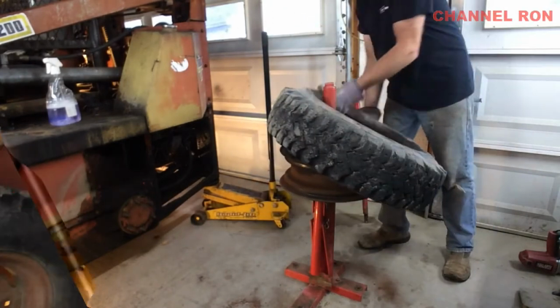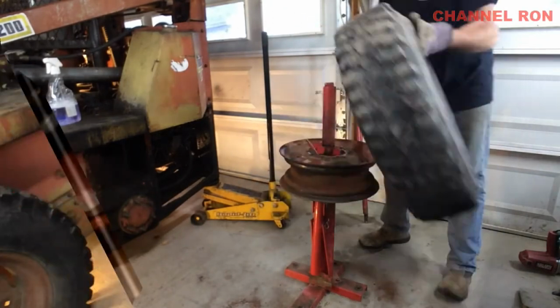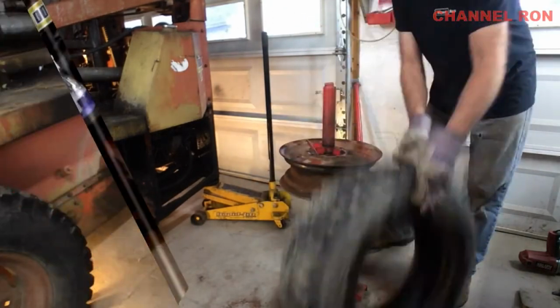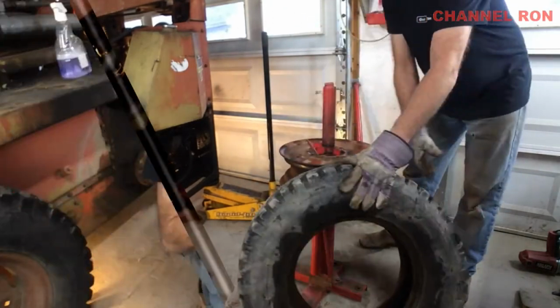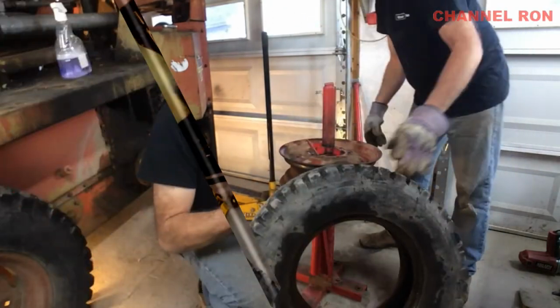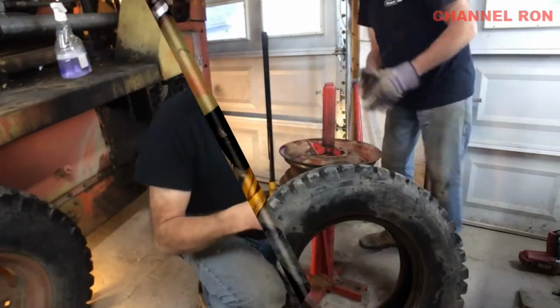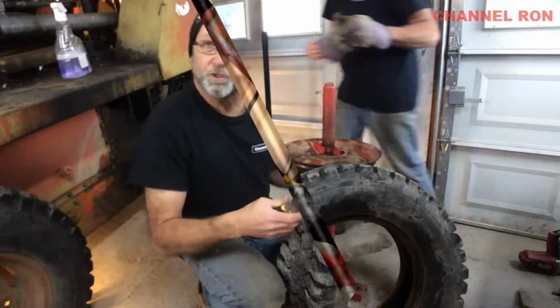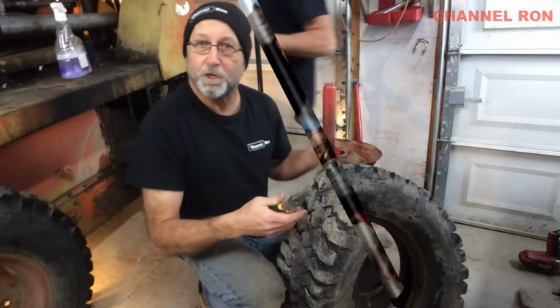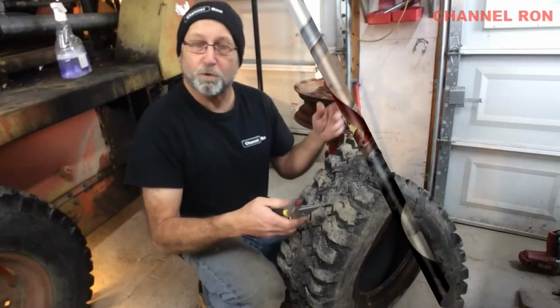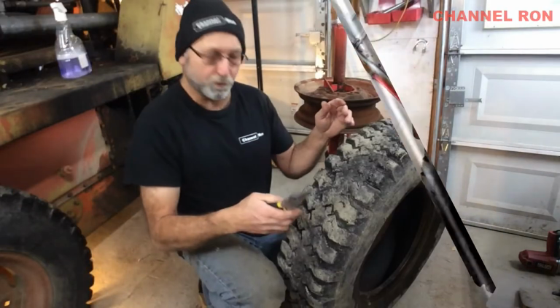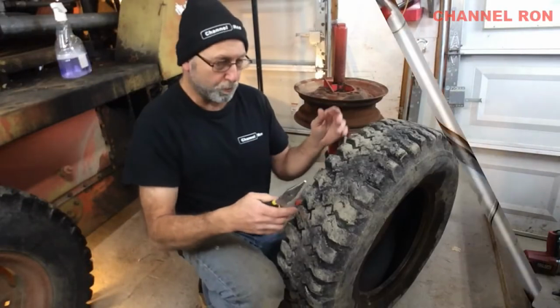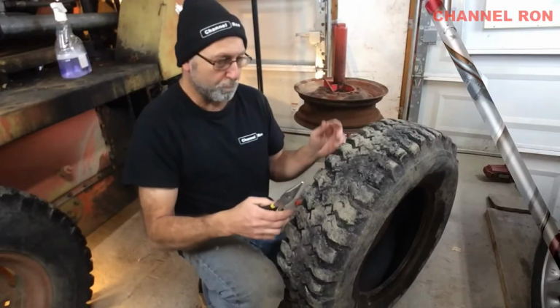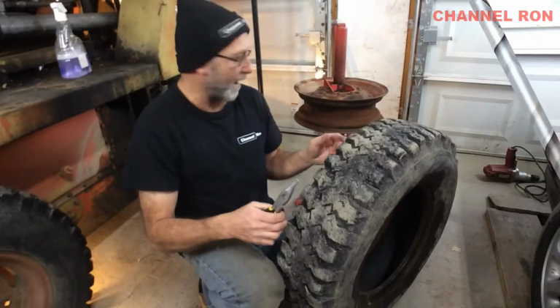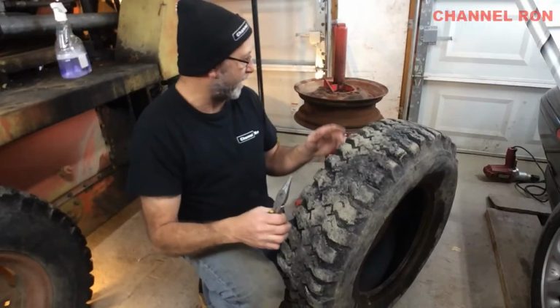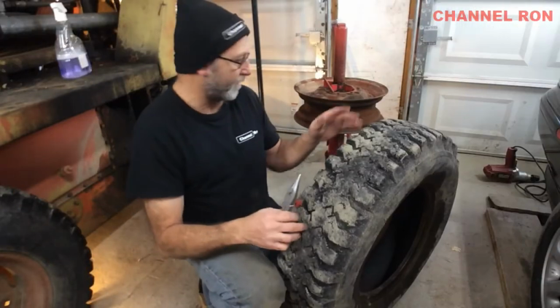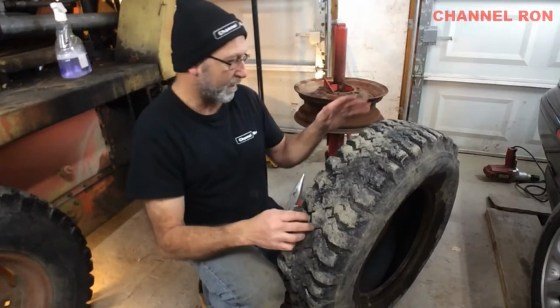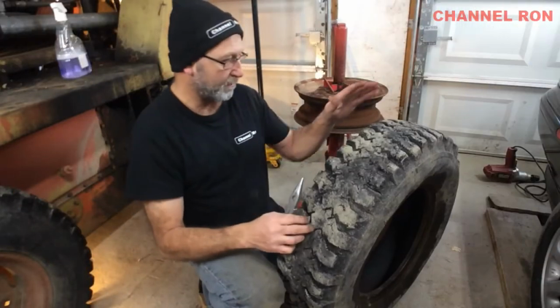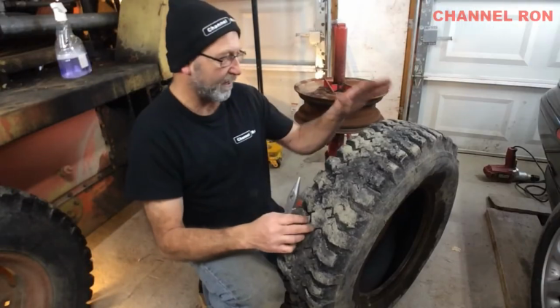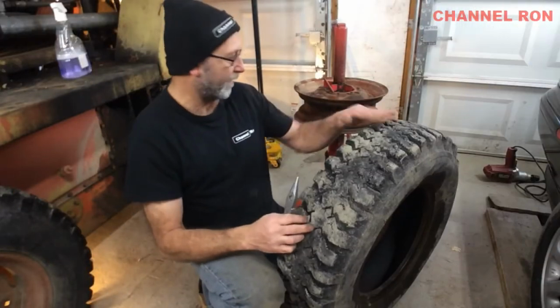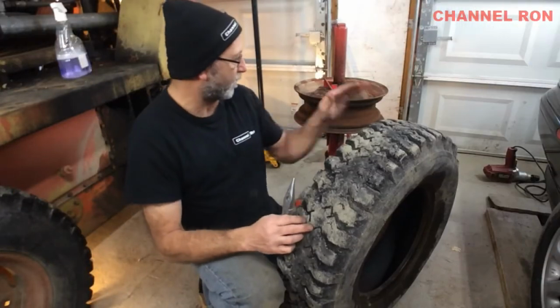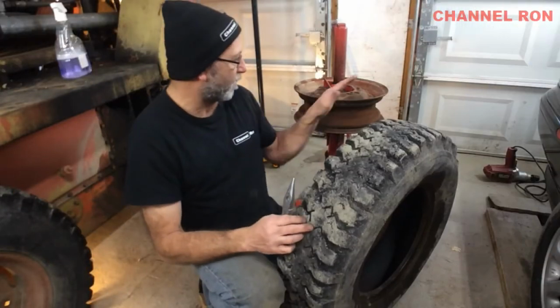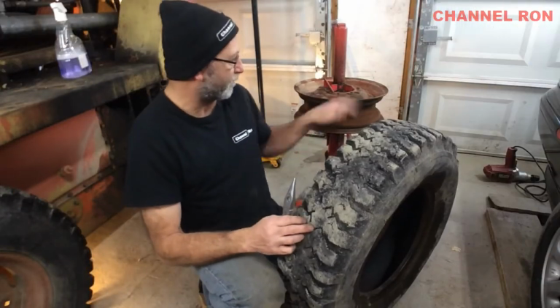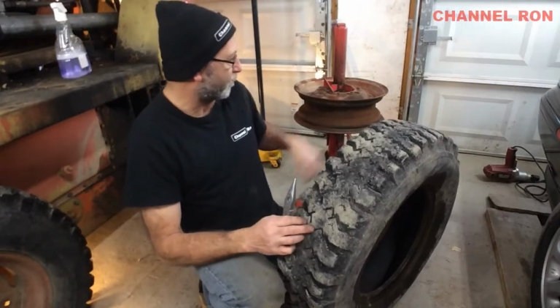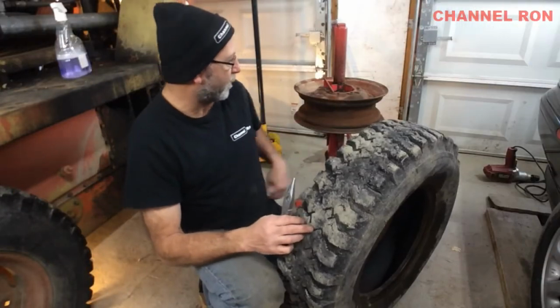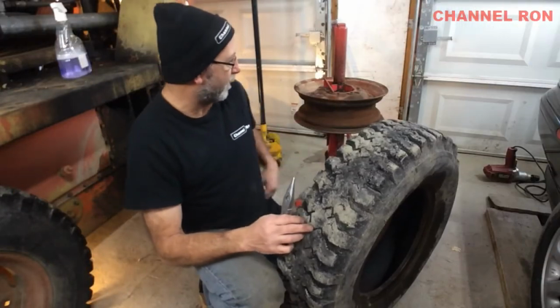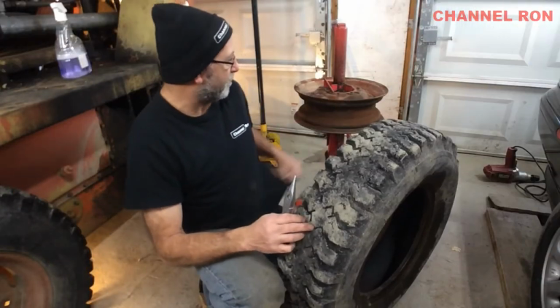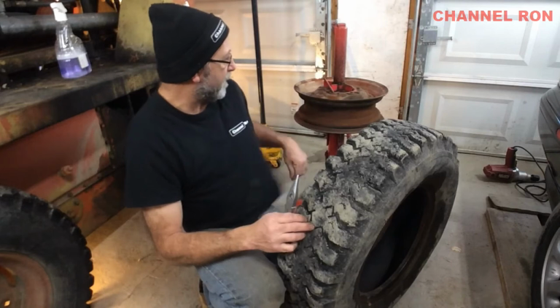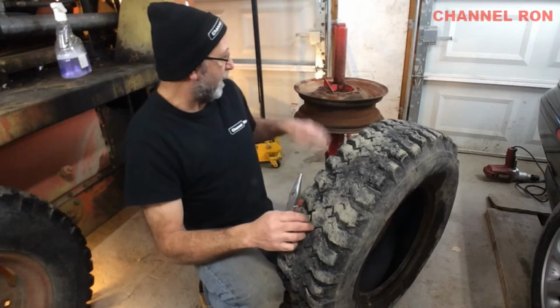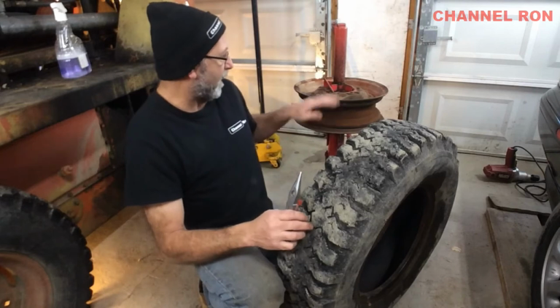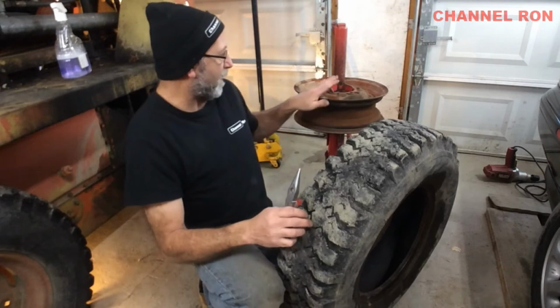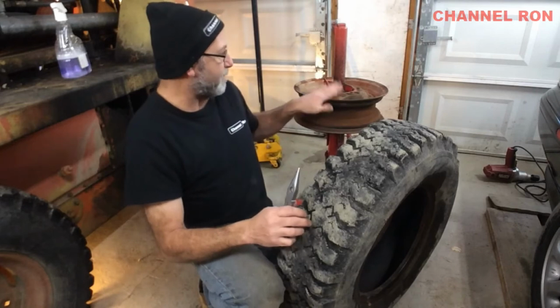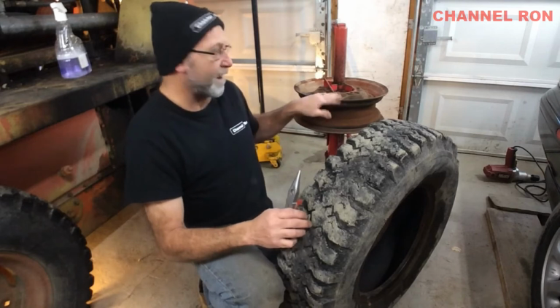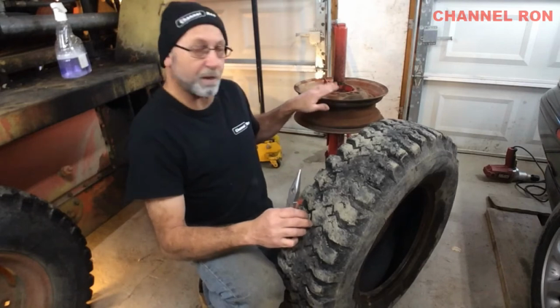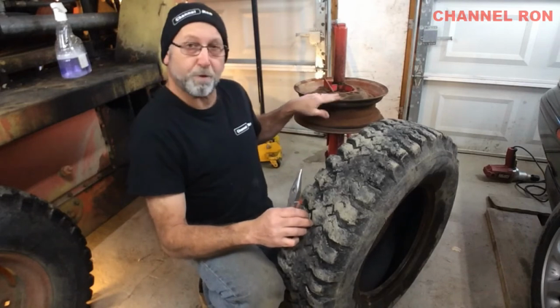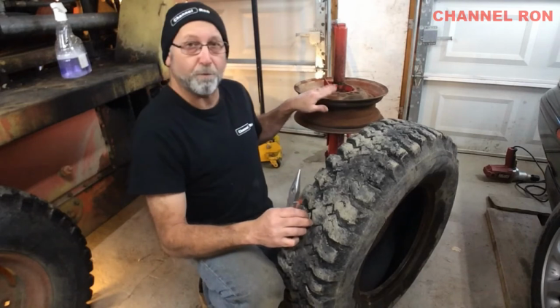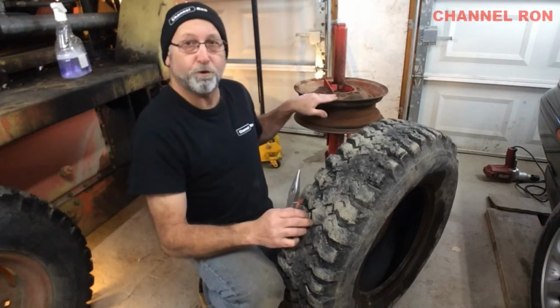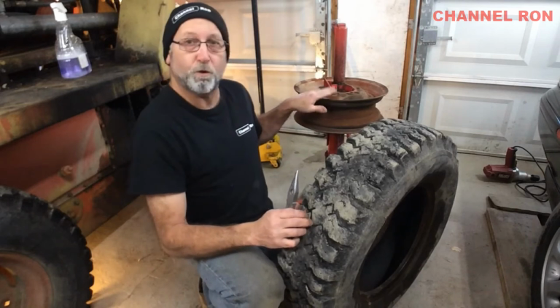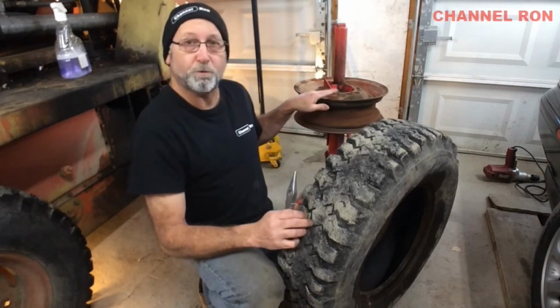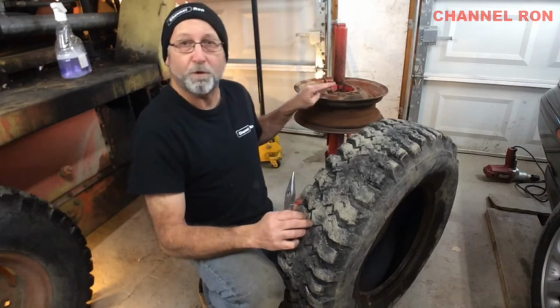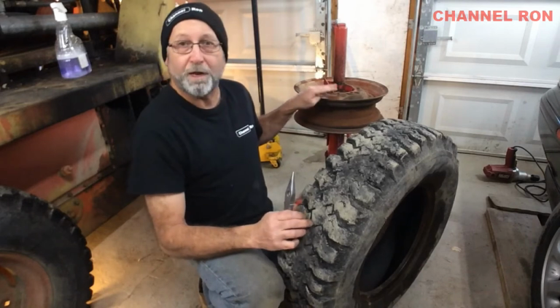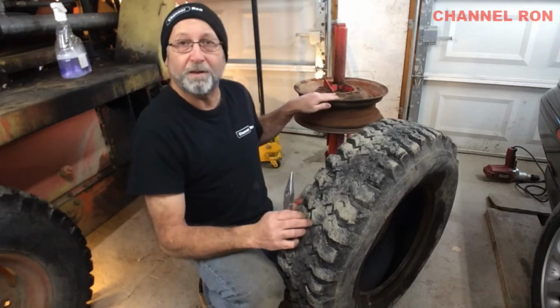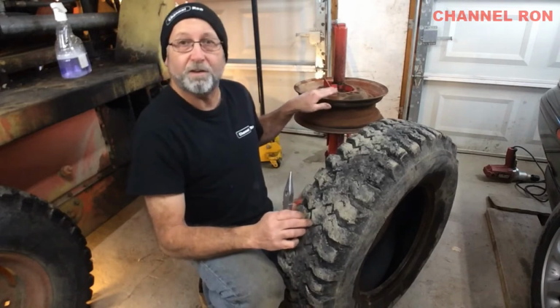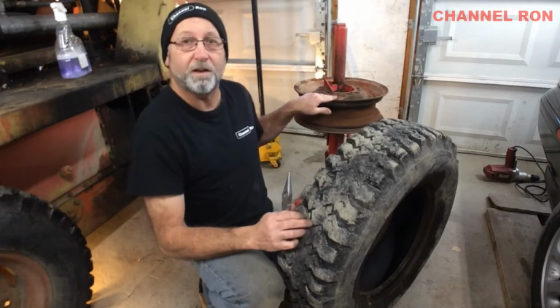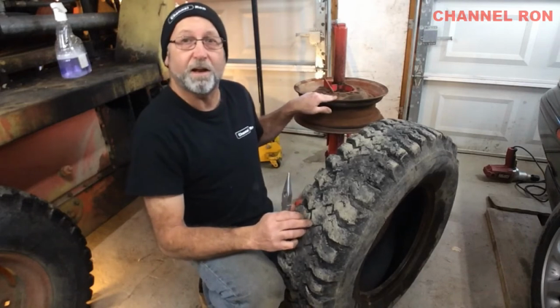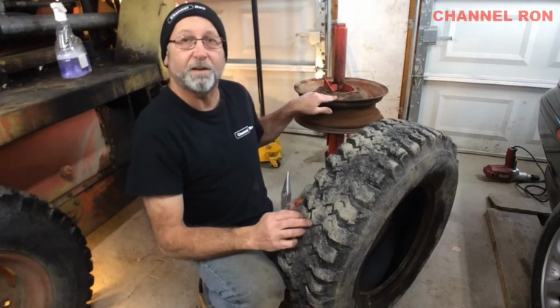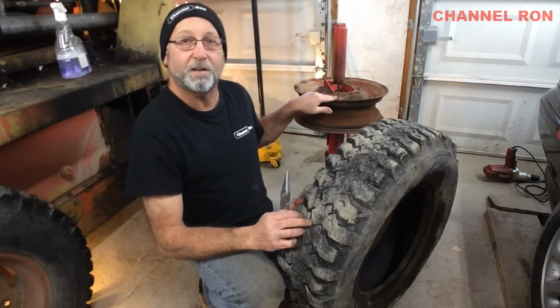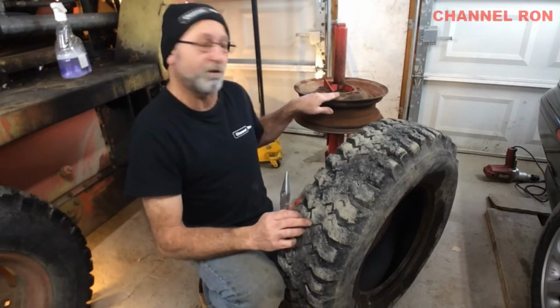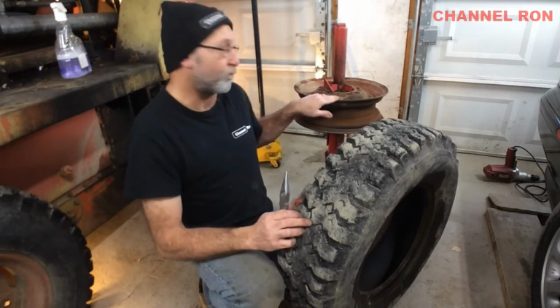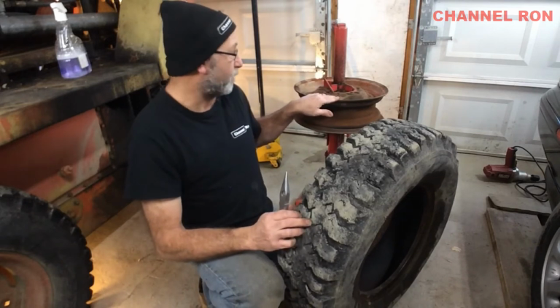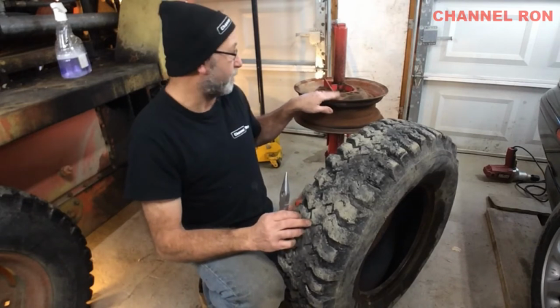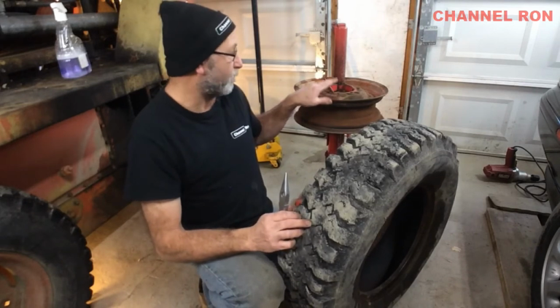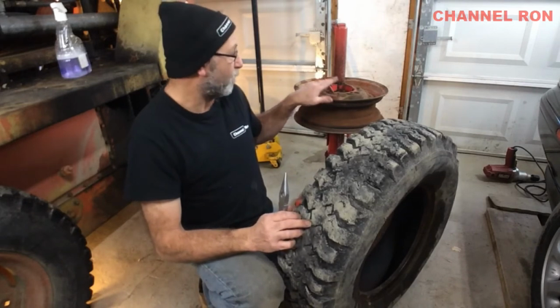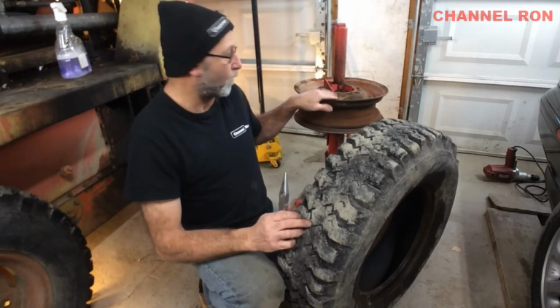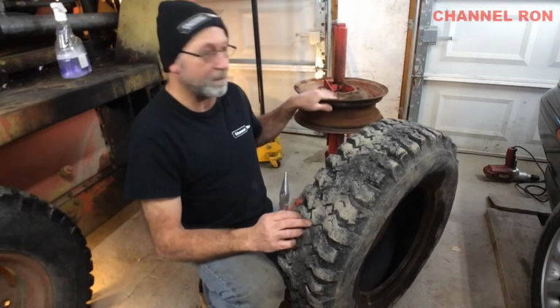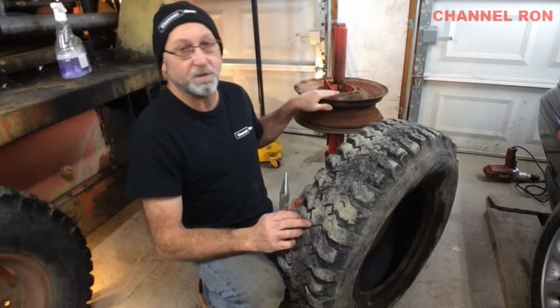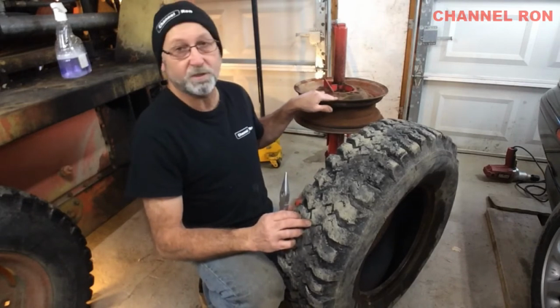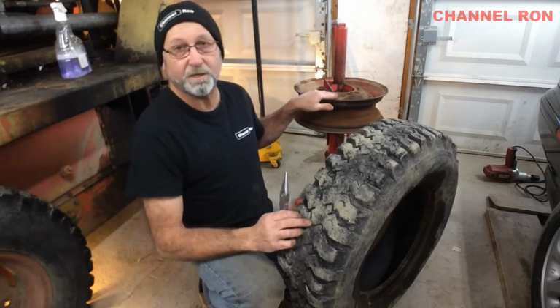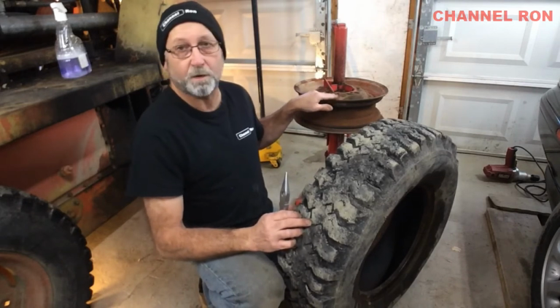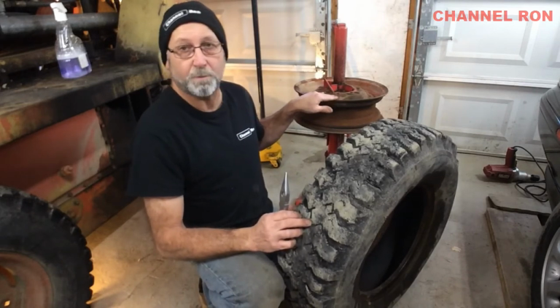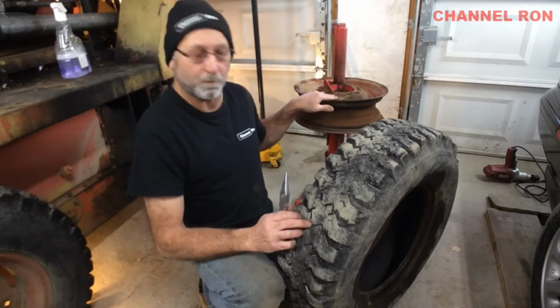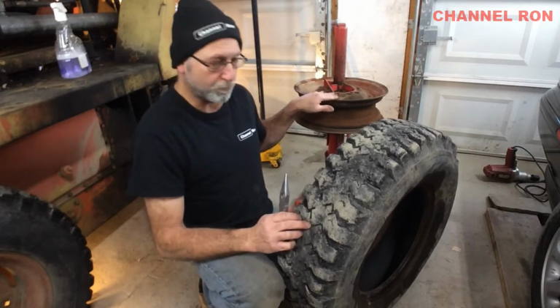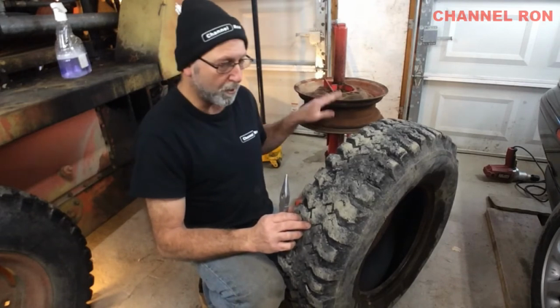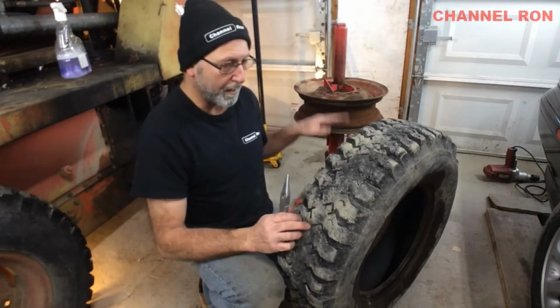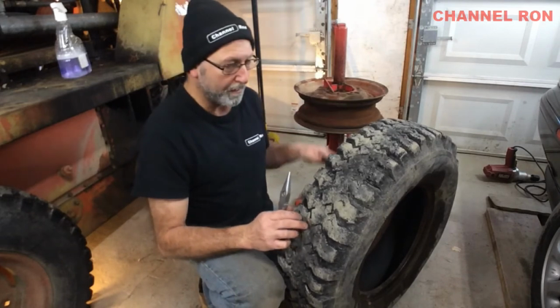So as you can see, it wasn't too bad taking it off the rim. I bet I could probably do up to an 18 and 19 inch rim, and one of these days I'll be able to try it.